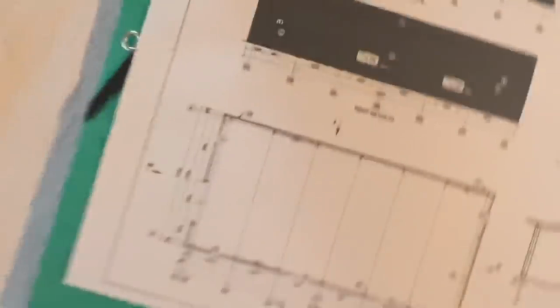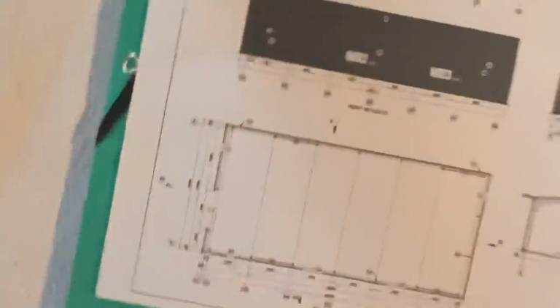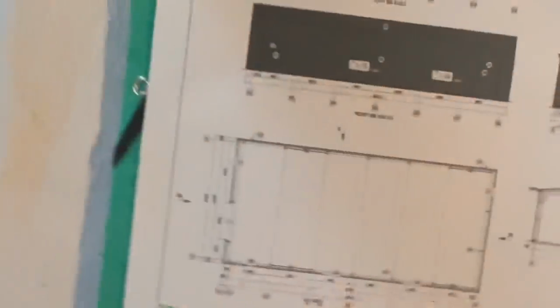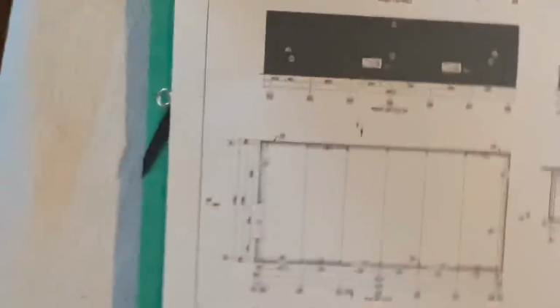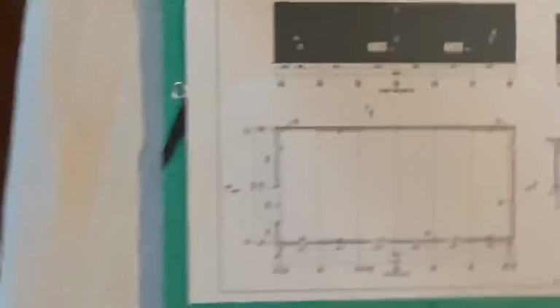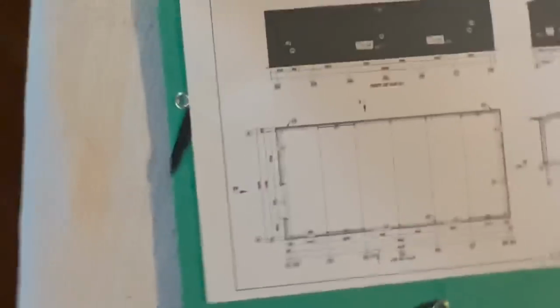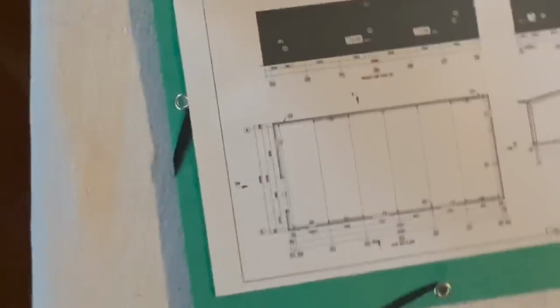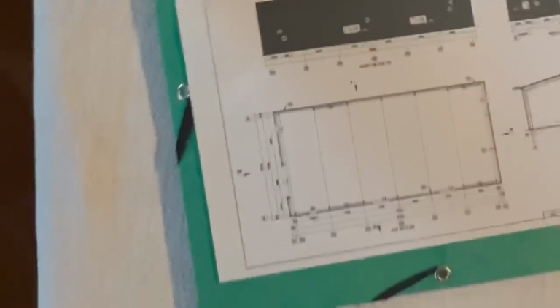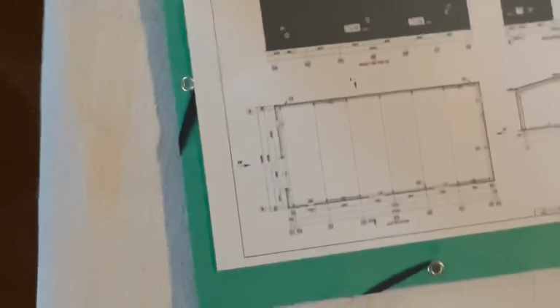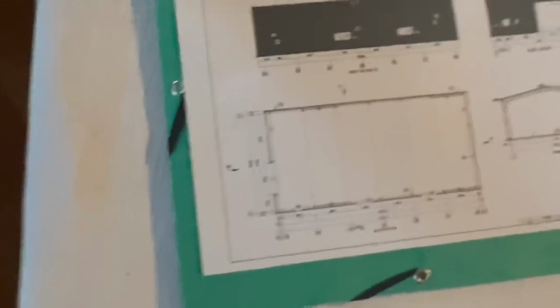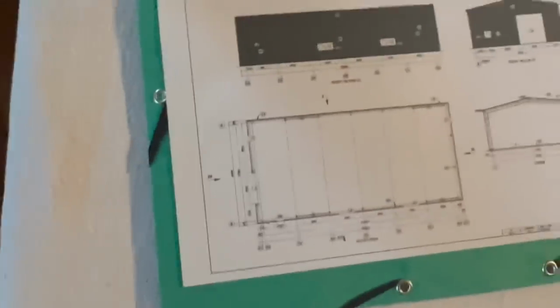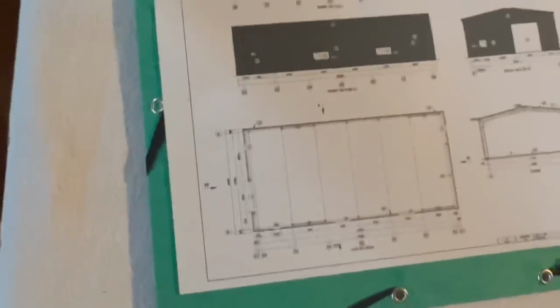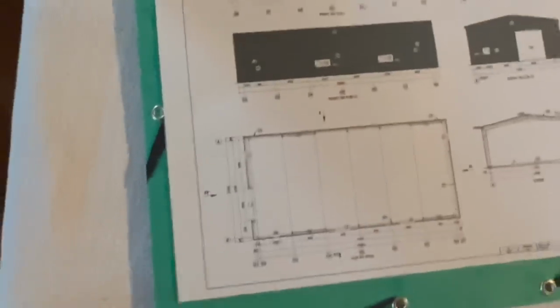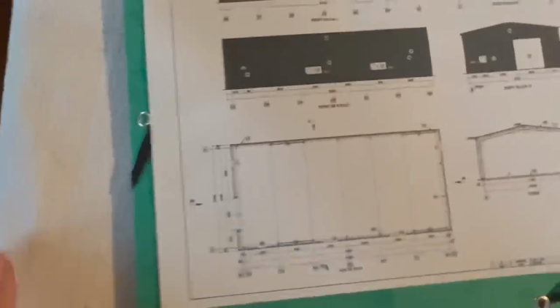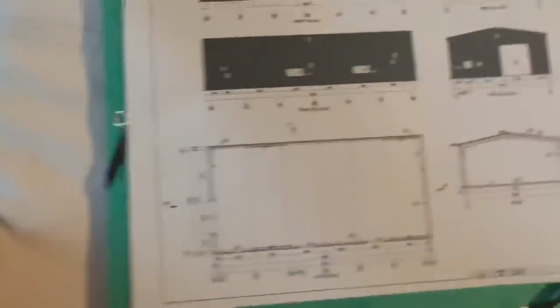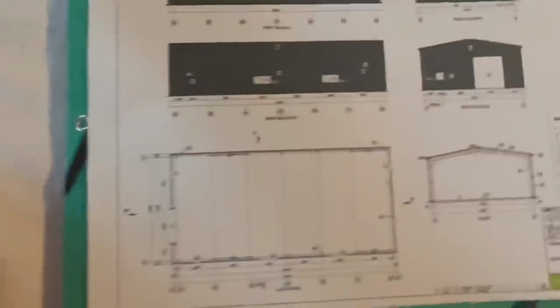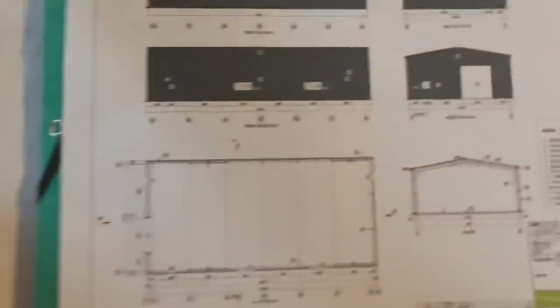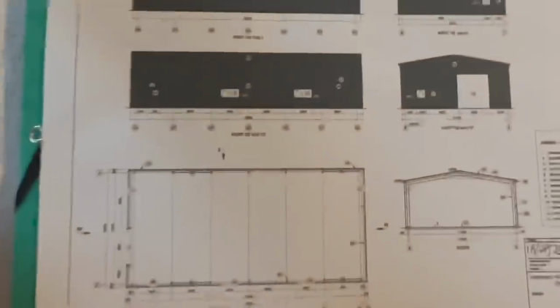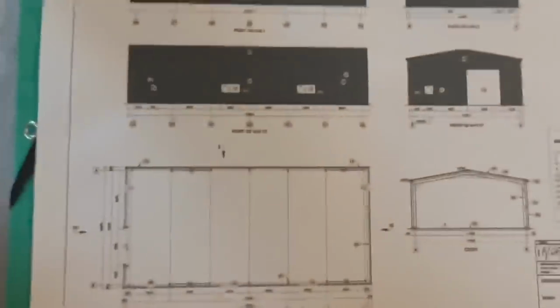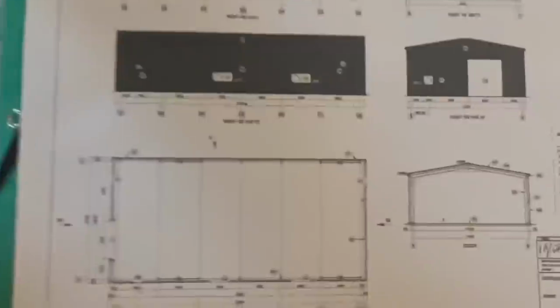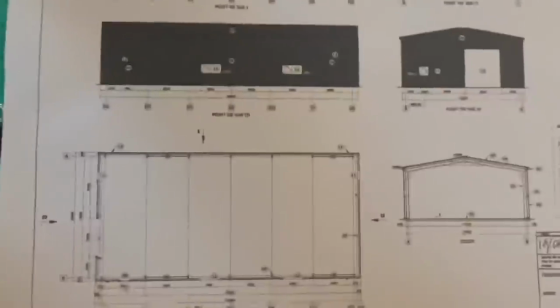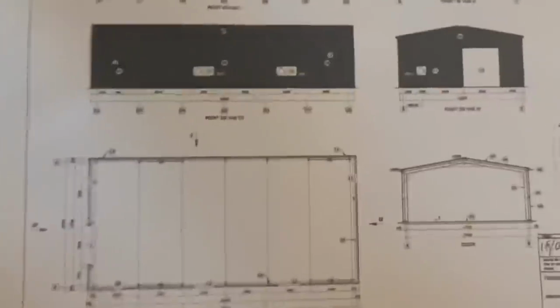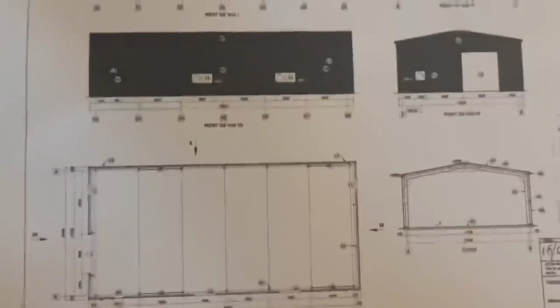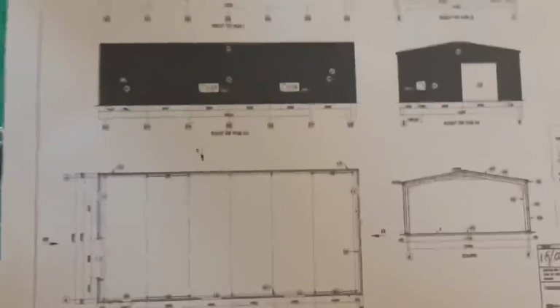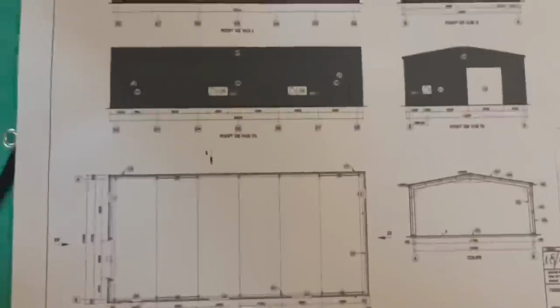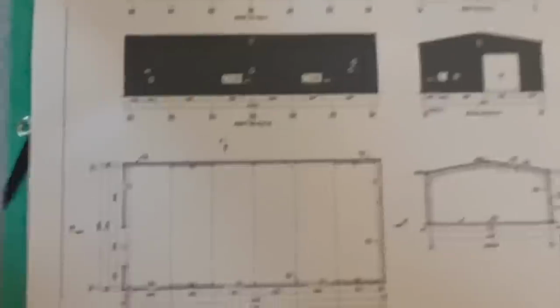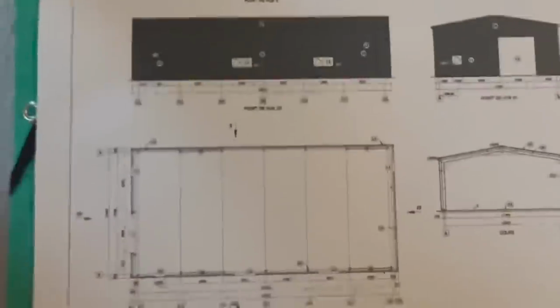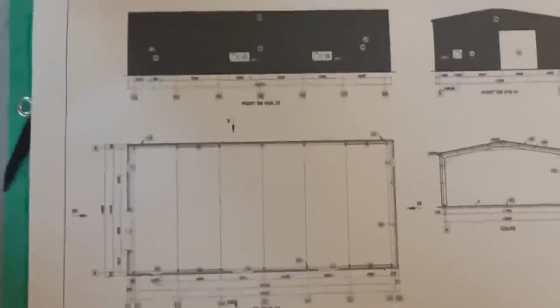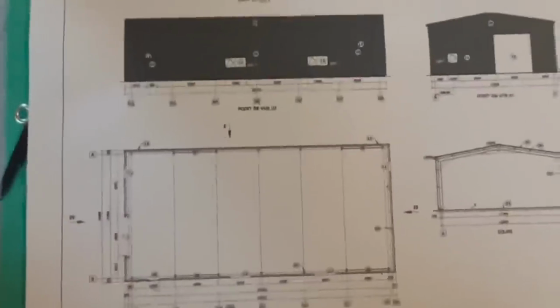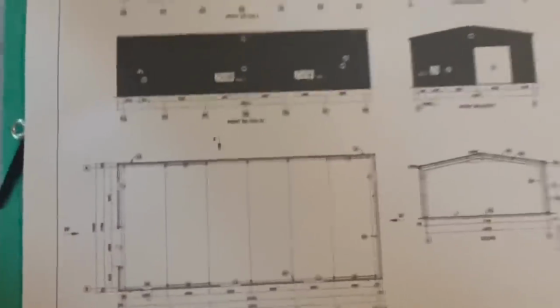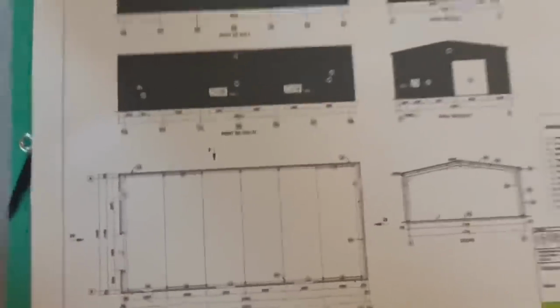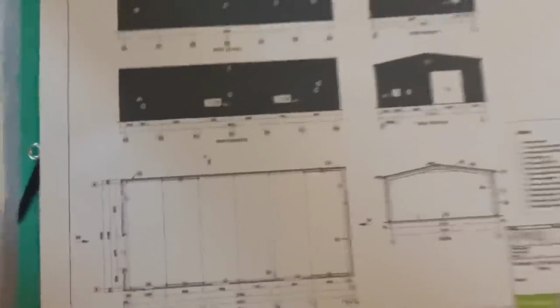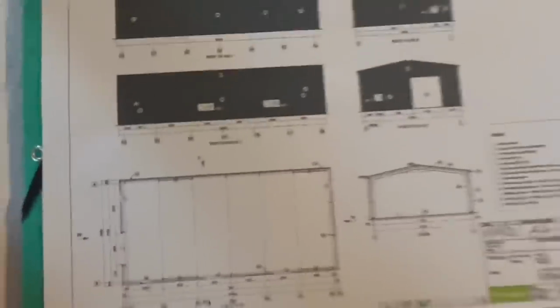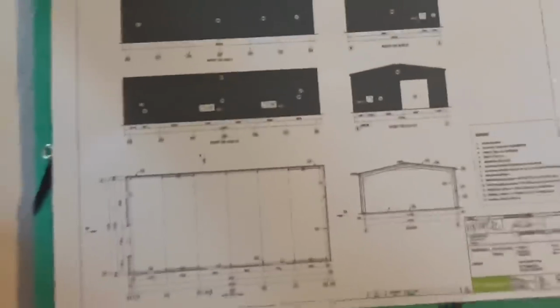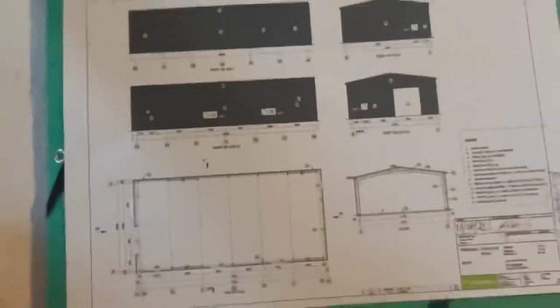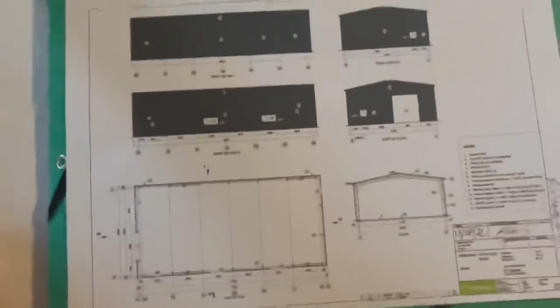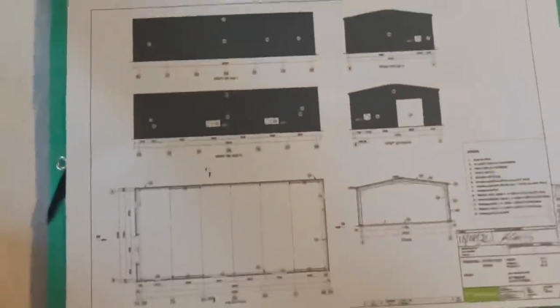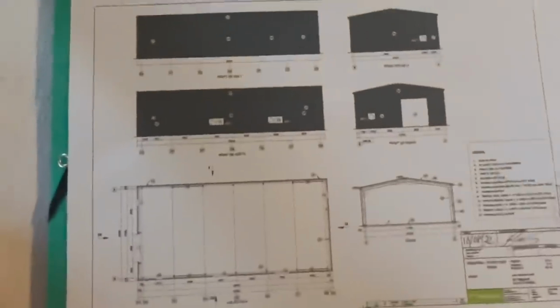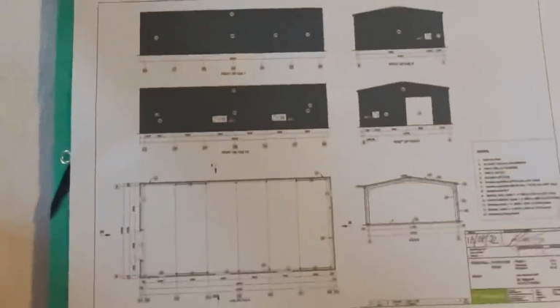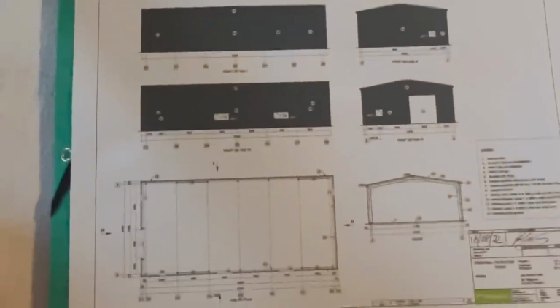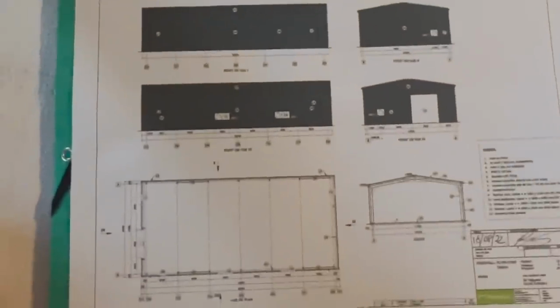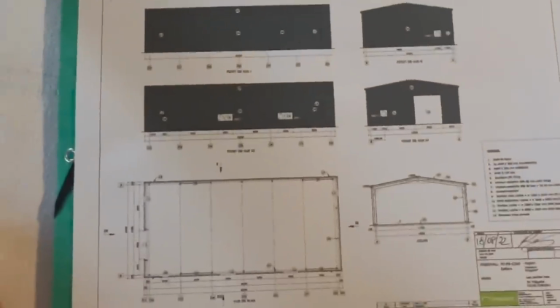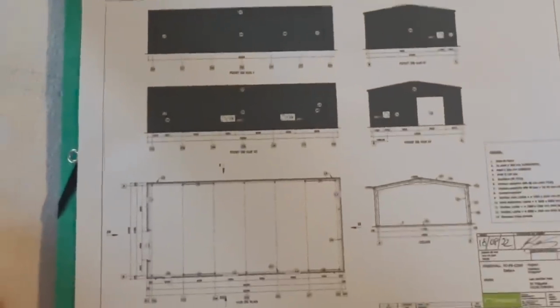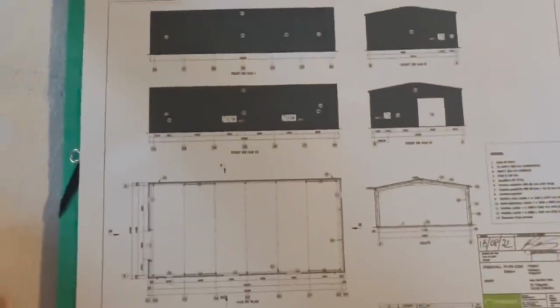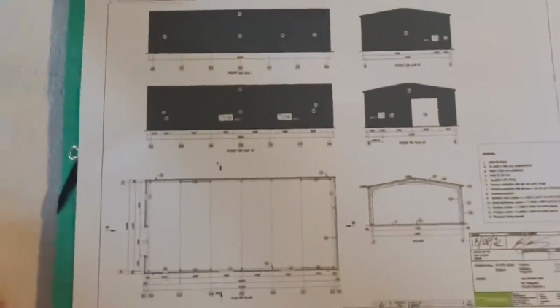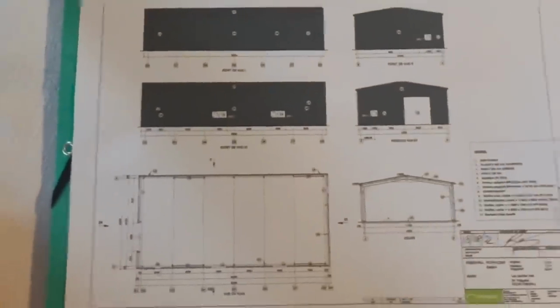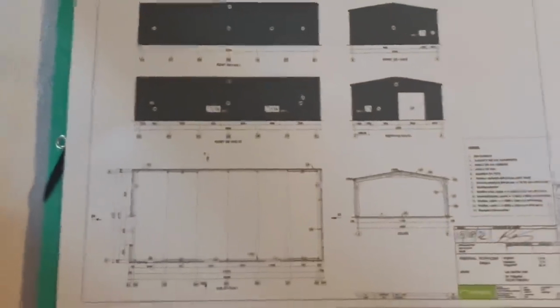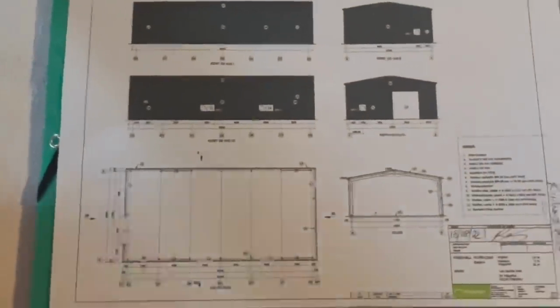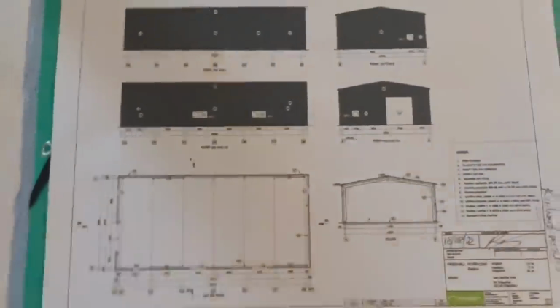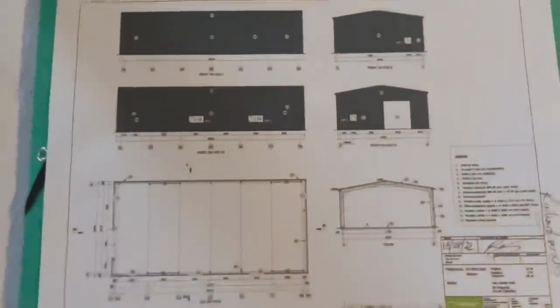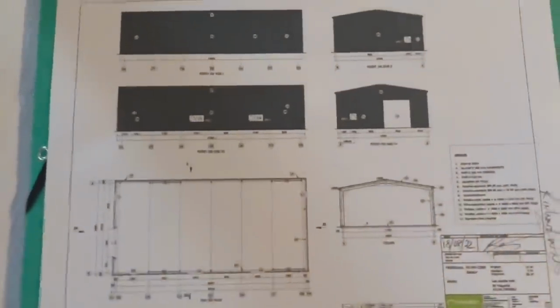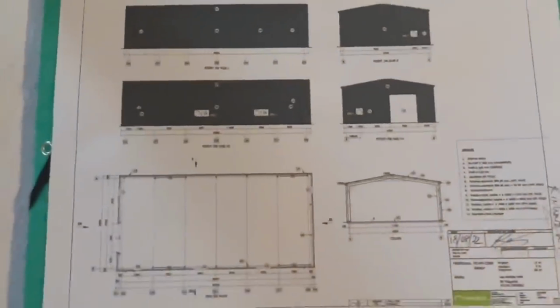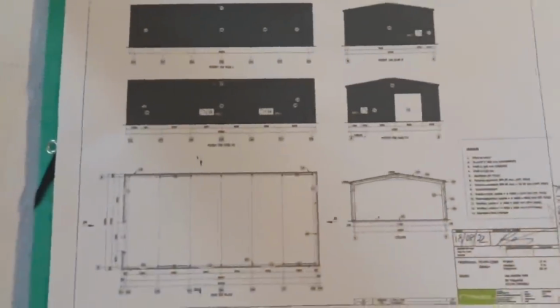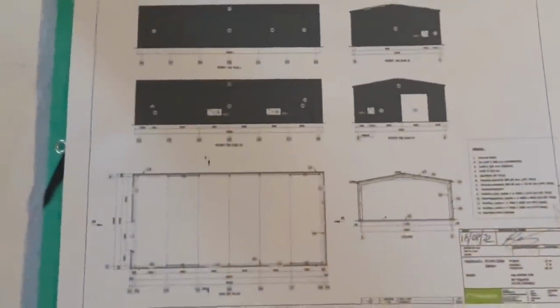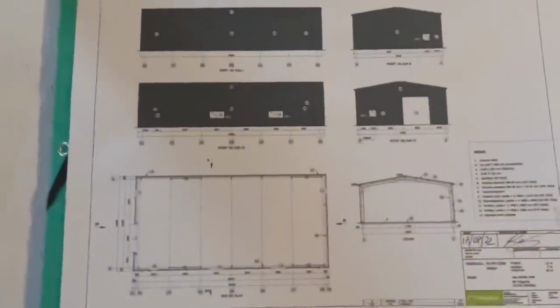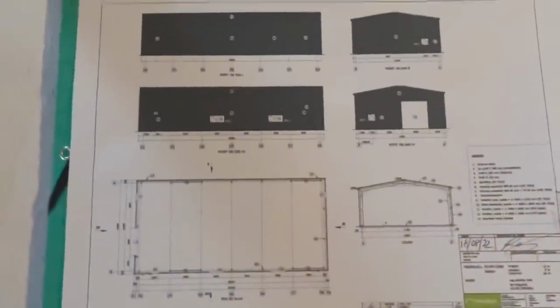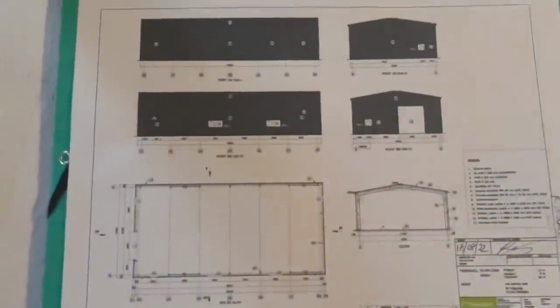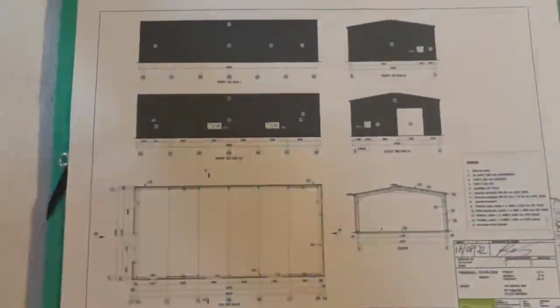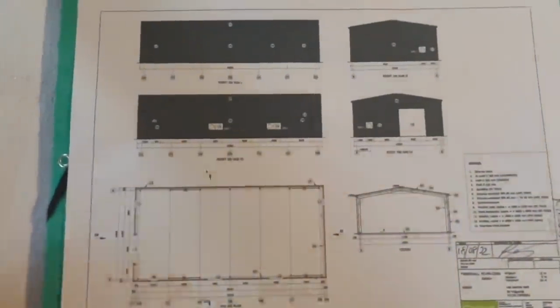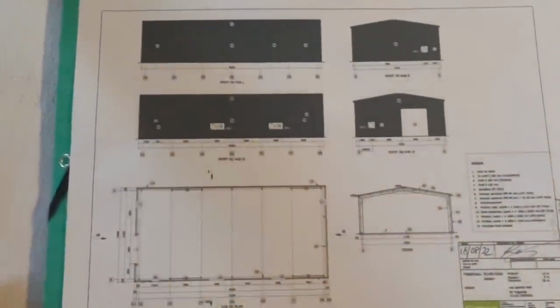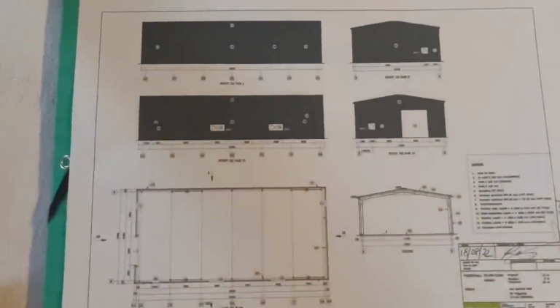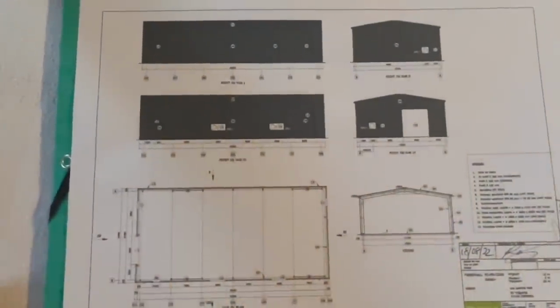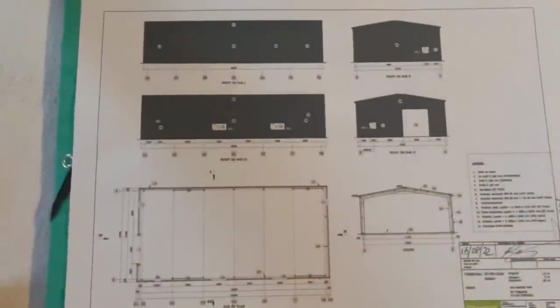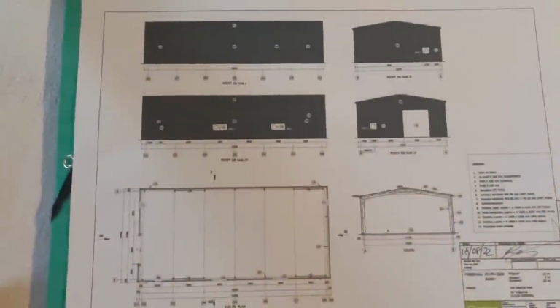There's a grant system coming up next year for solar panels, so I may be able to get something out of that, which is great. So that's the overall picture — it's an agricultural building. The floor plan is roughly 24 meters by 12, giving you about 300 square meters.